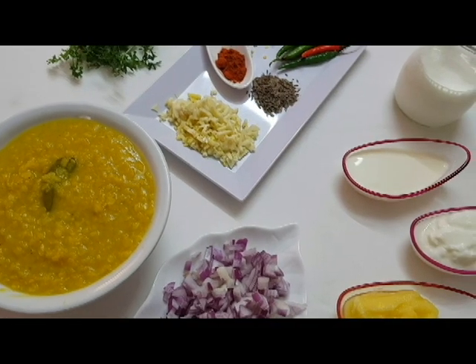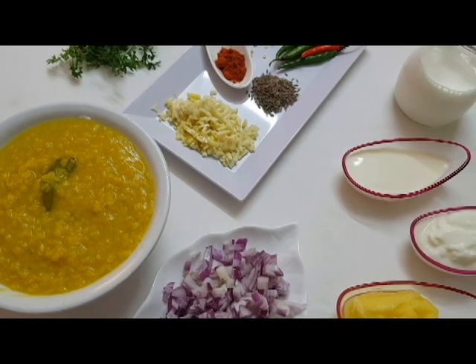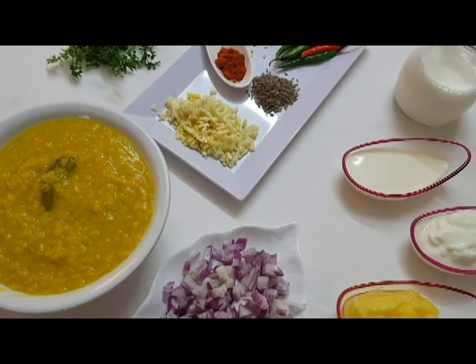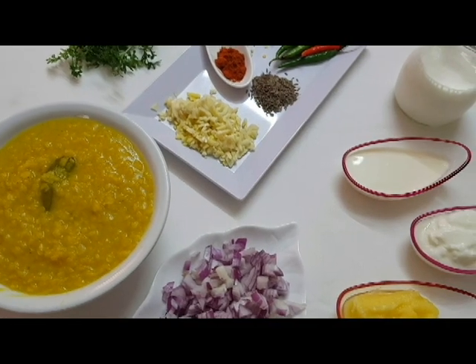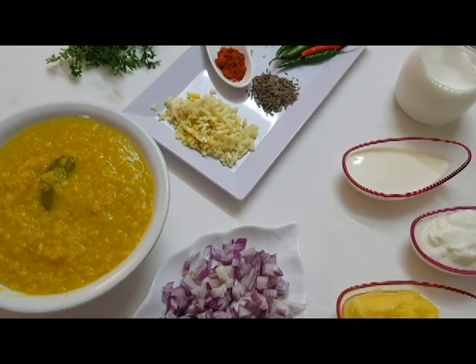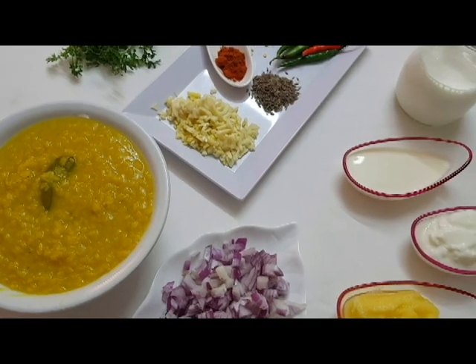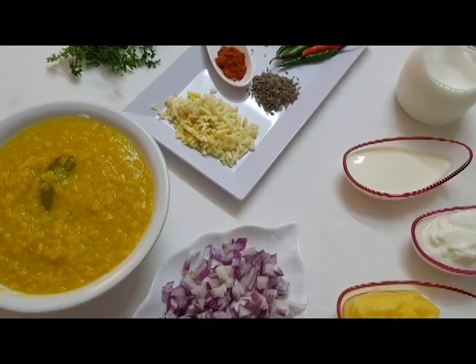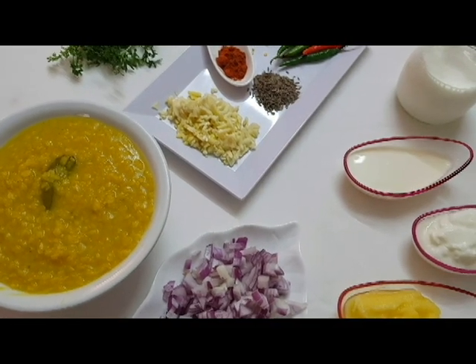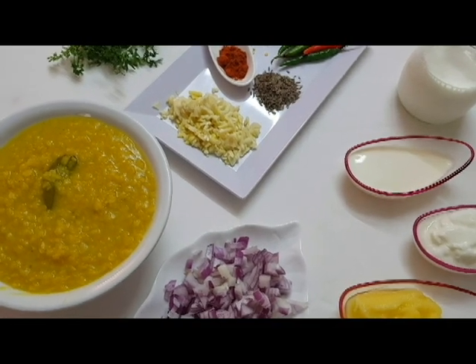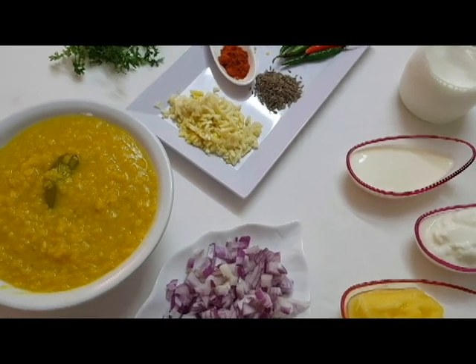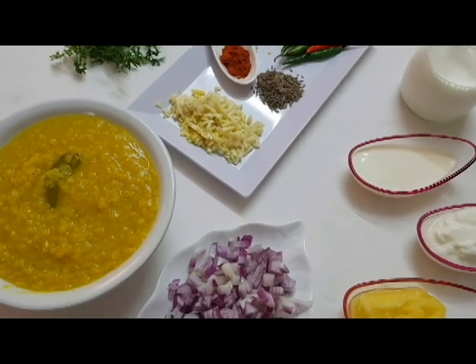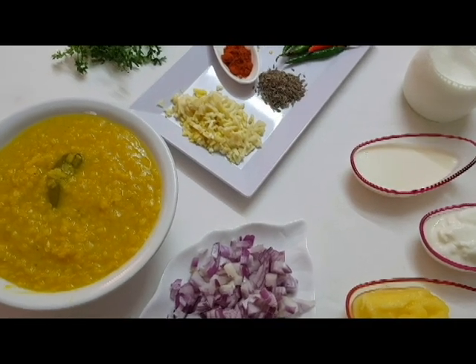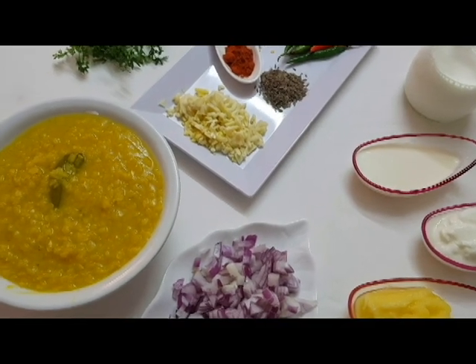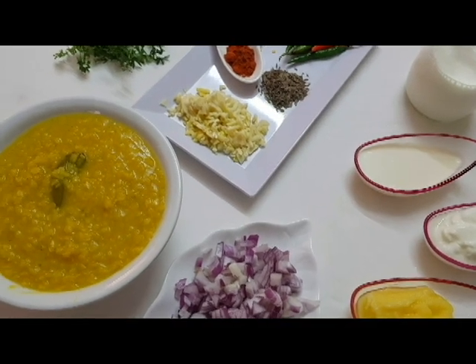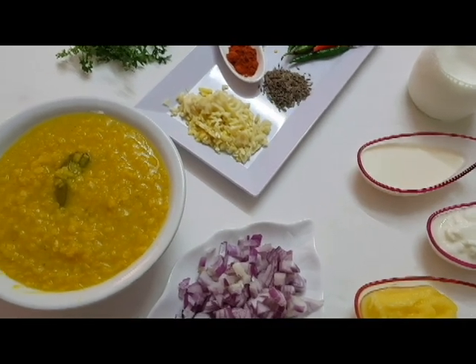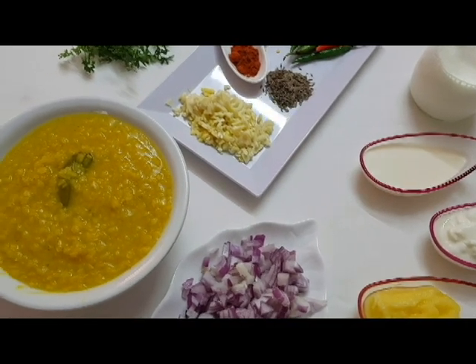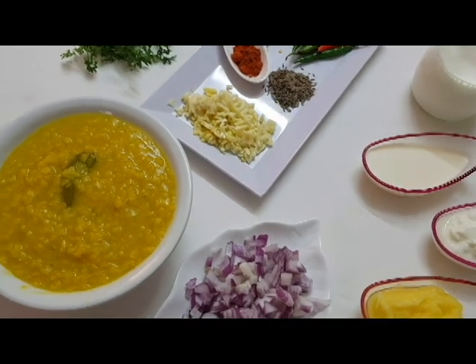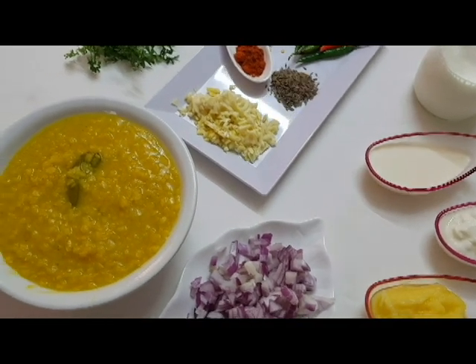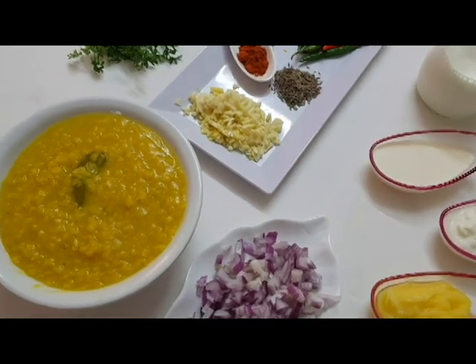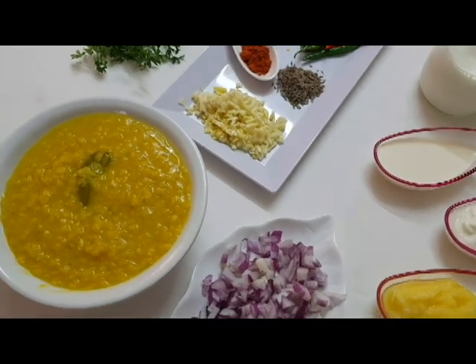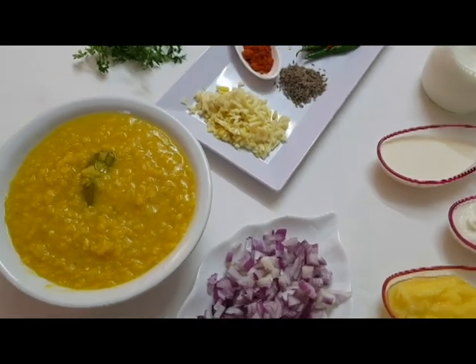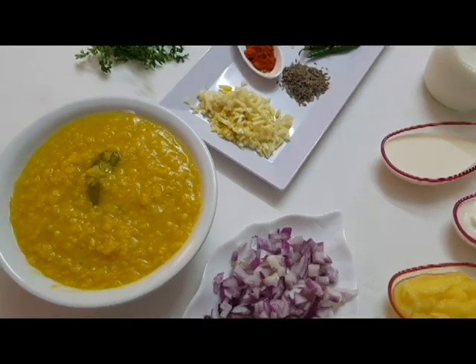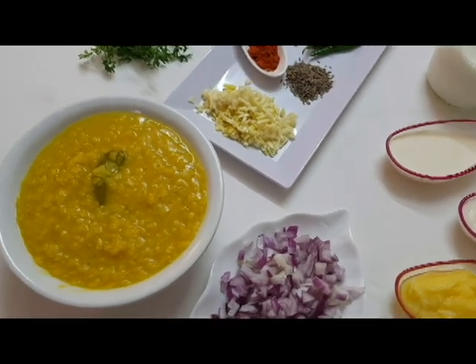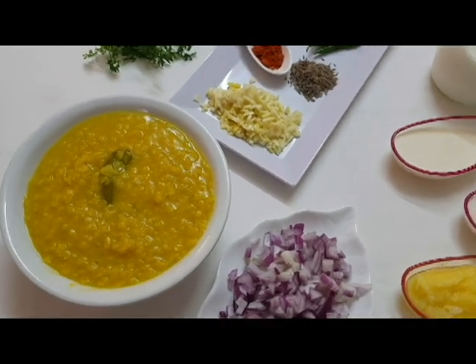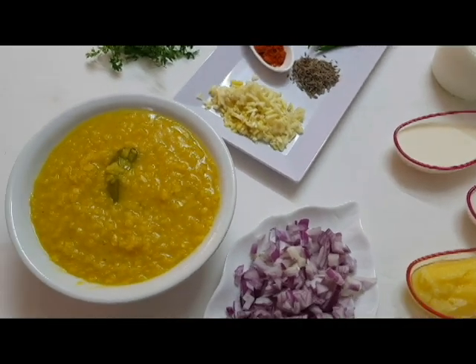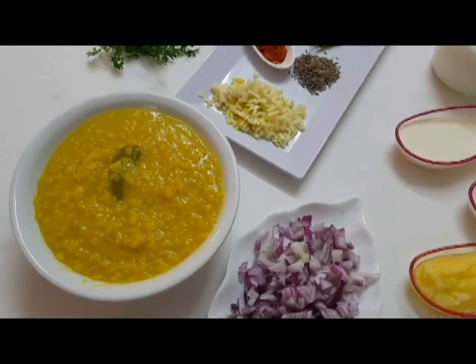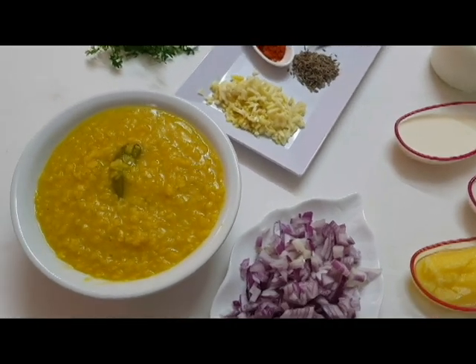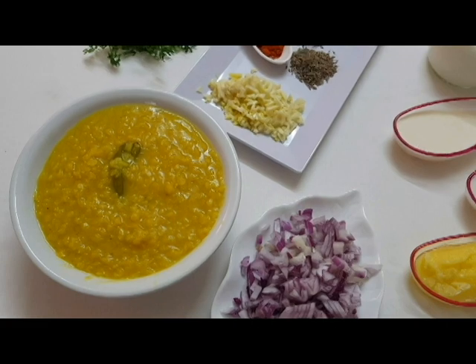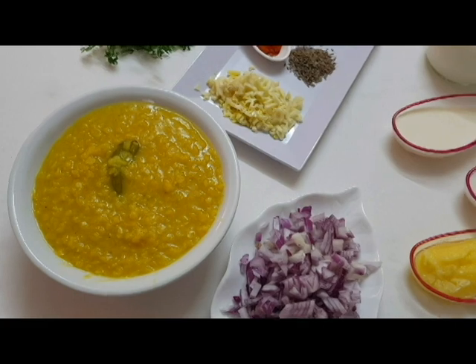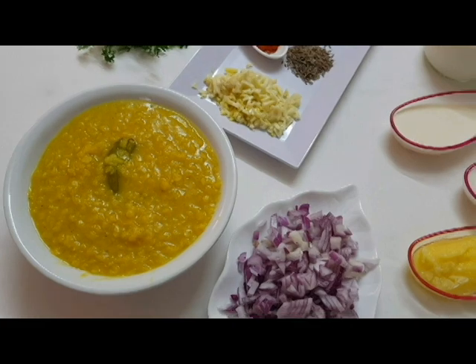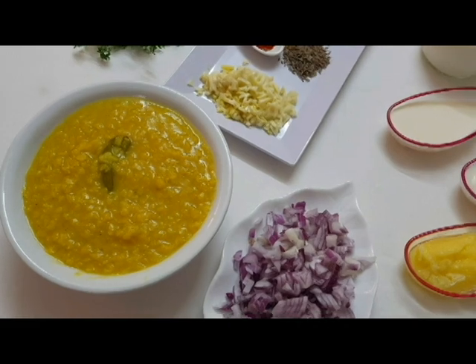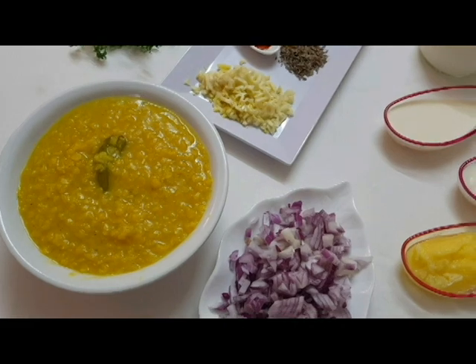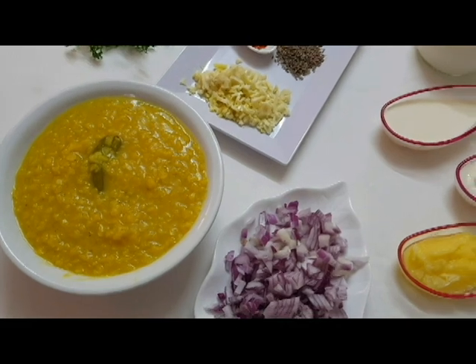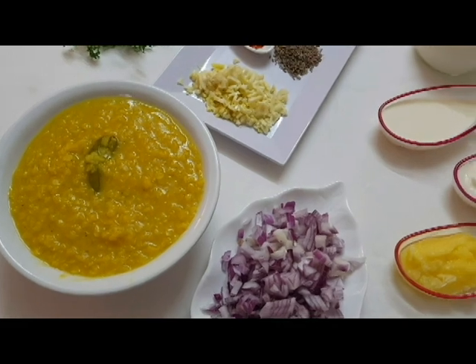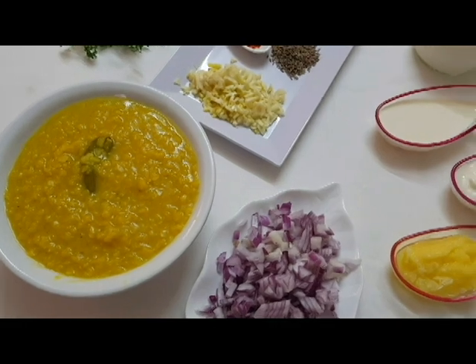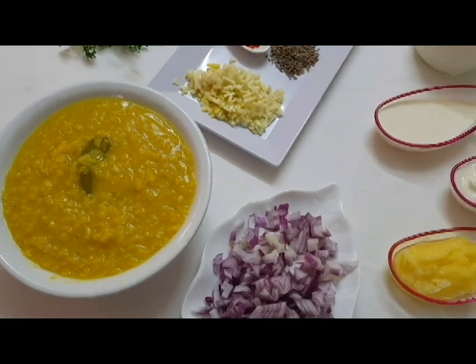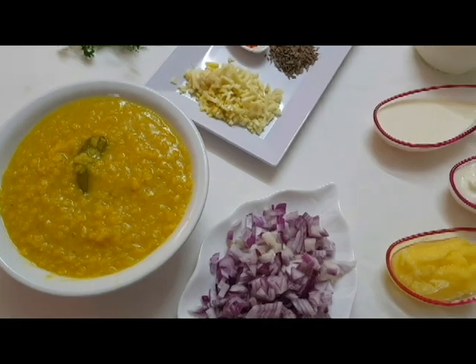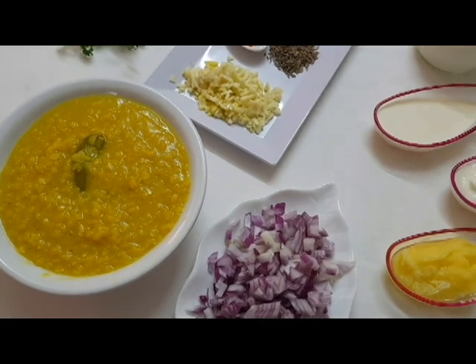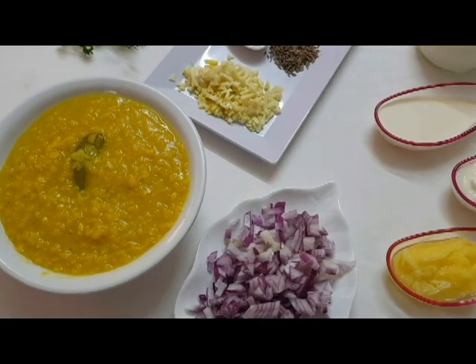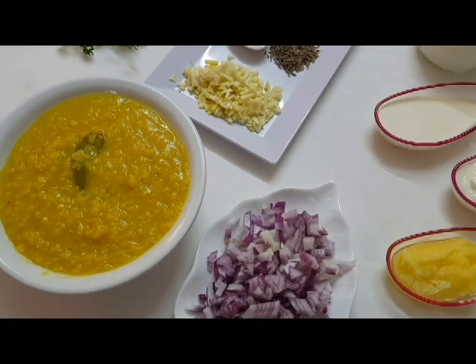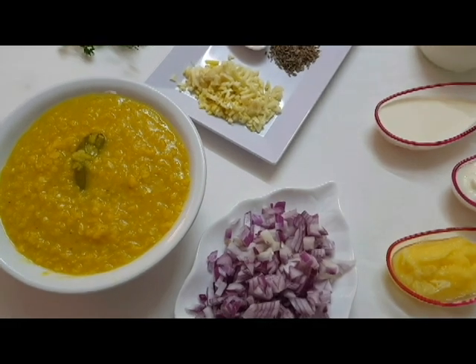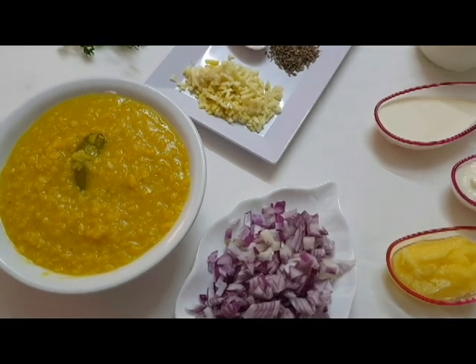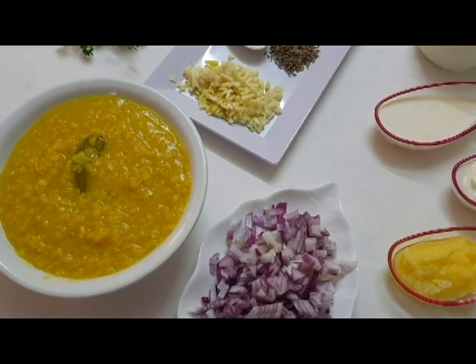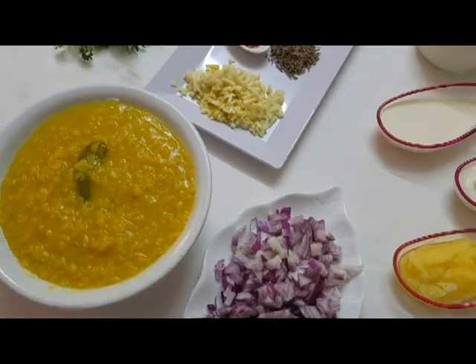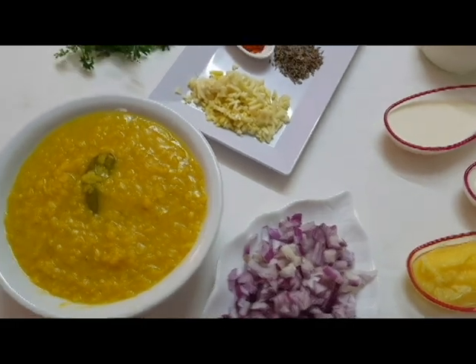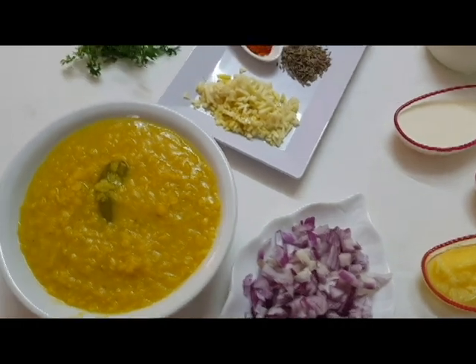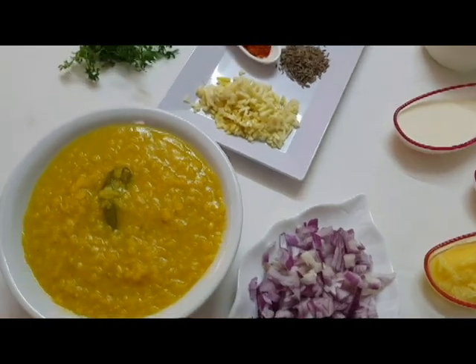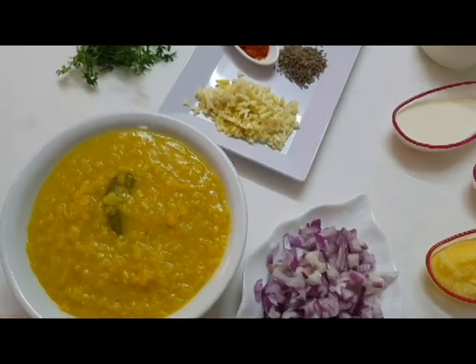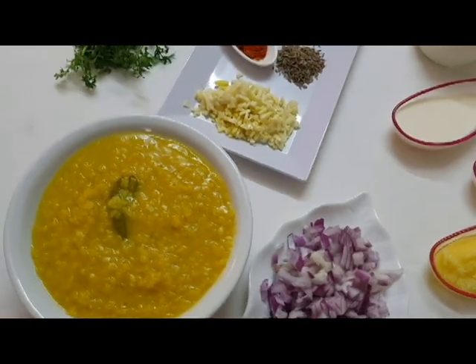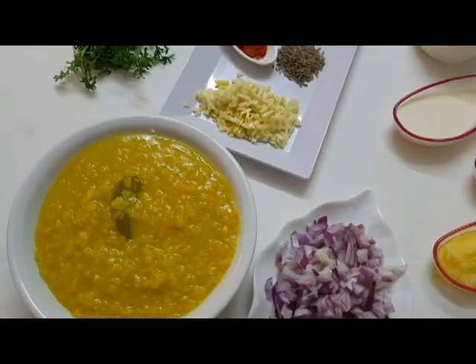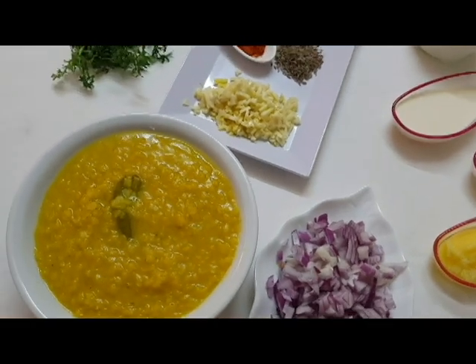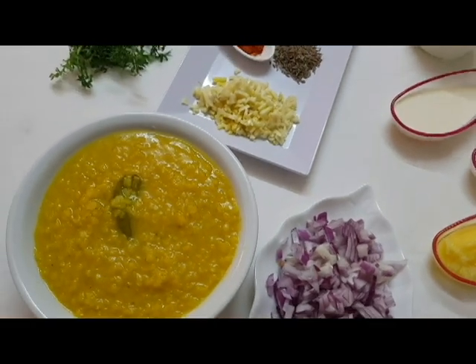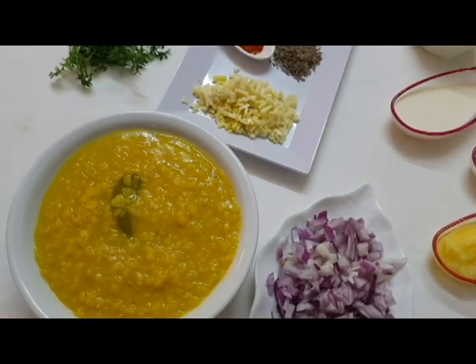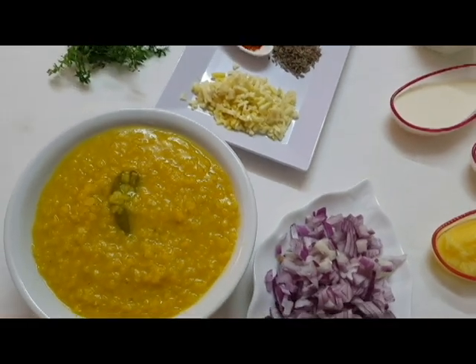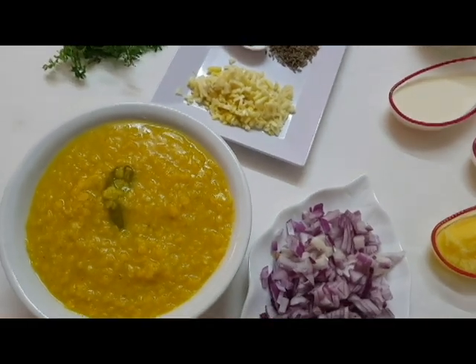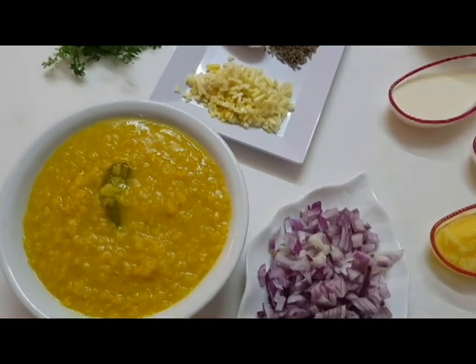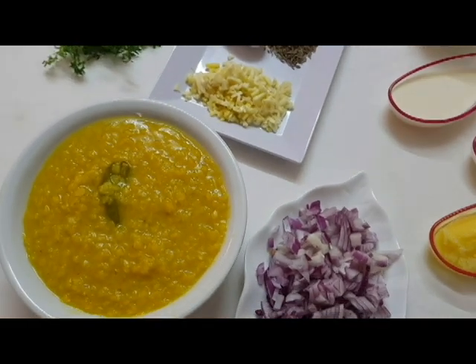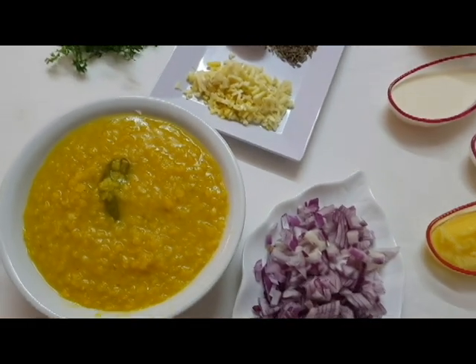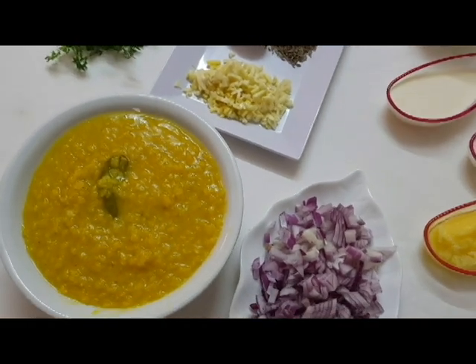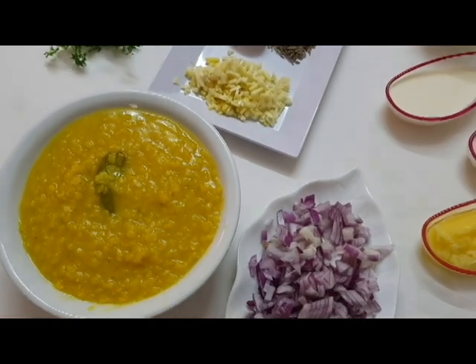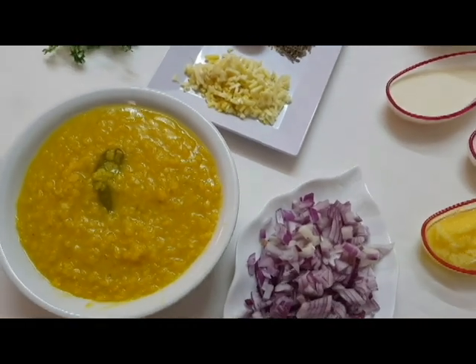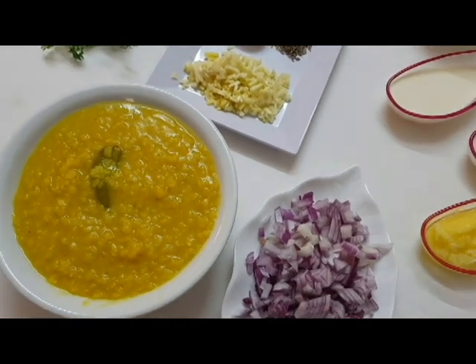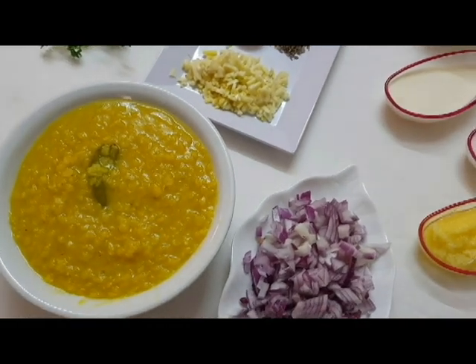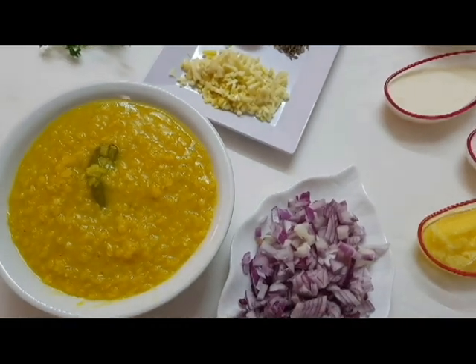Hi, viewers. Welcome to Lisa's Flavors. This is our favorite dish from Lisa's Flavors.